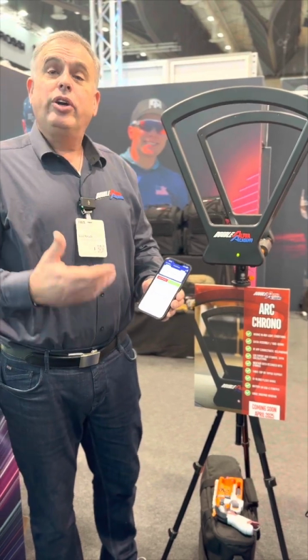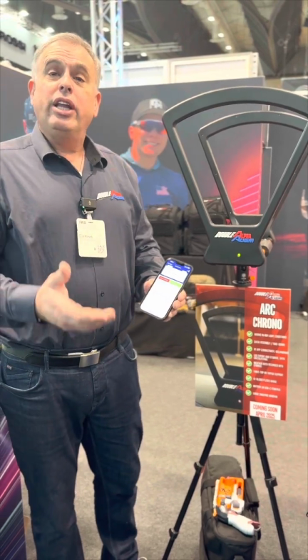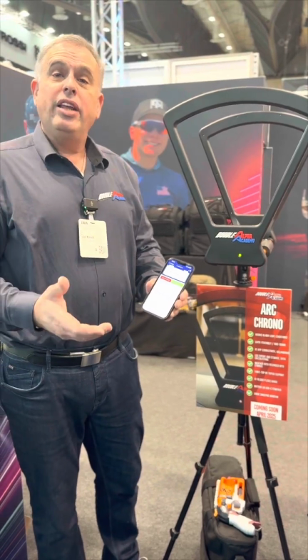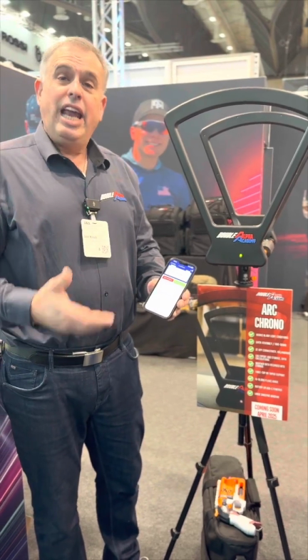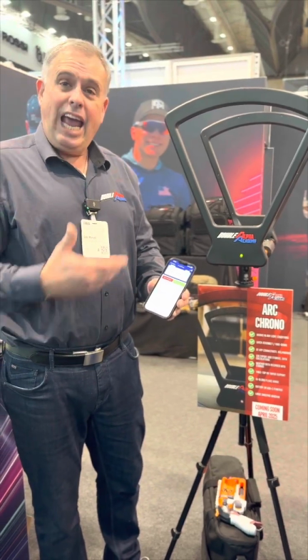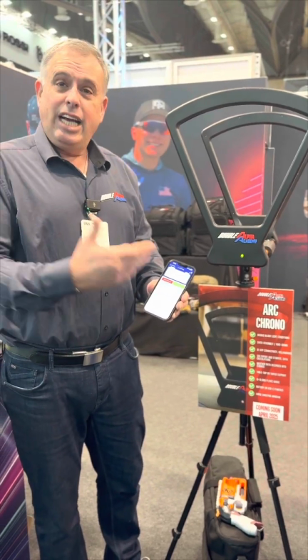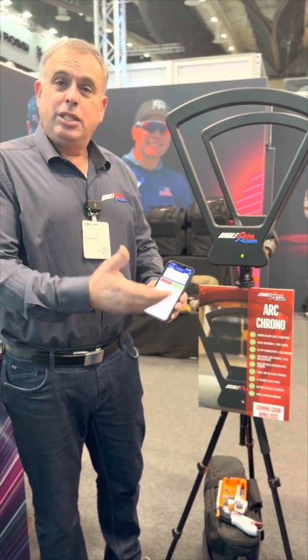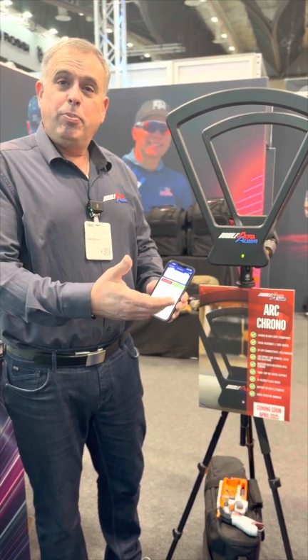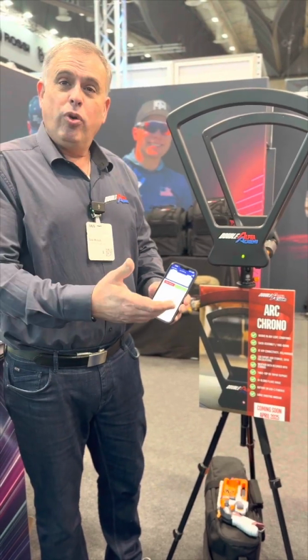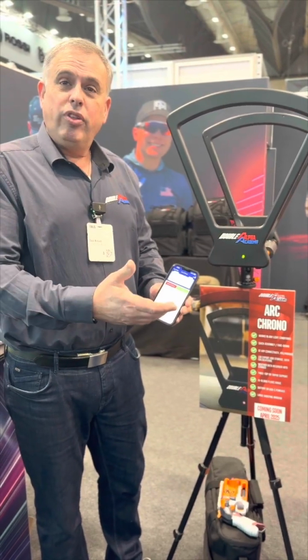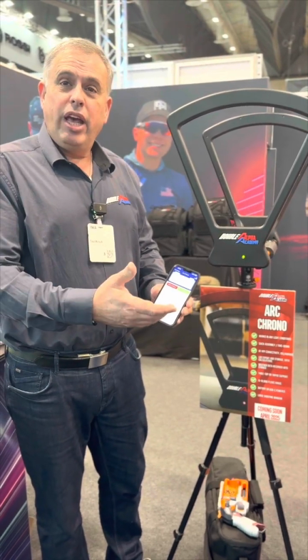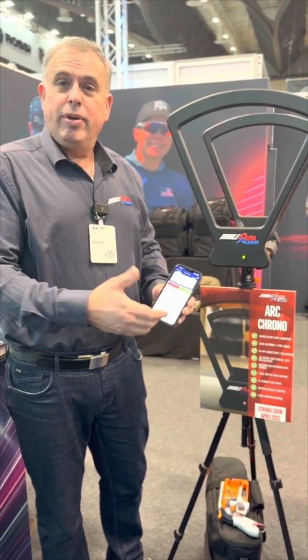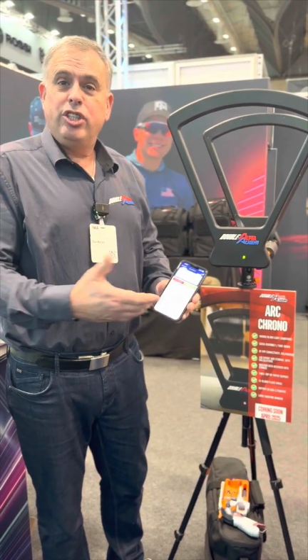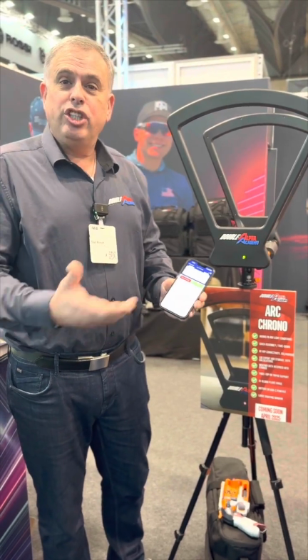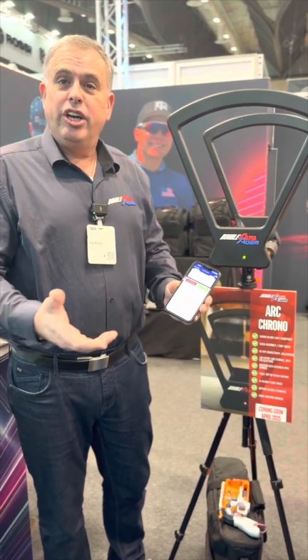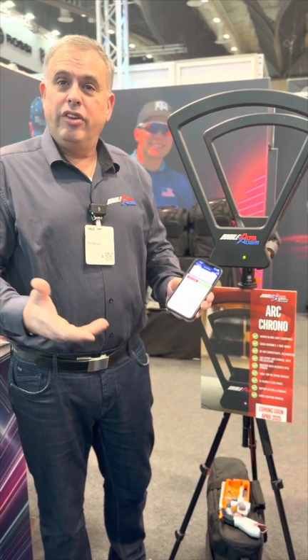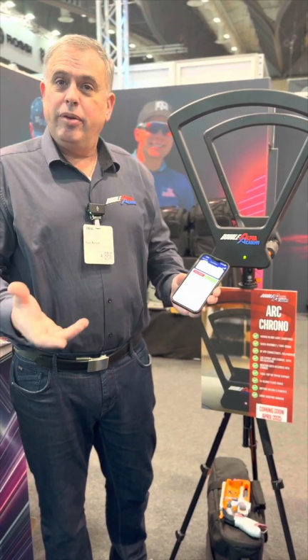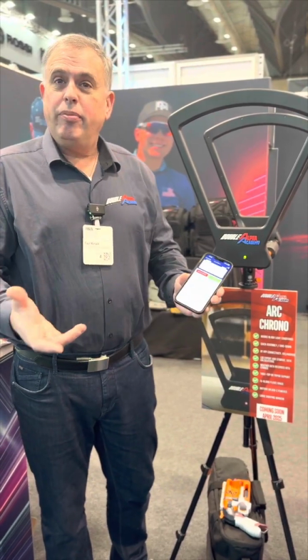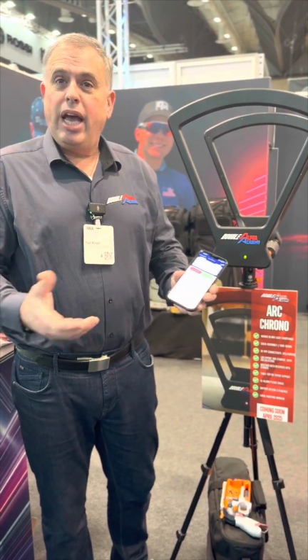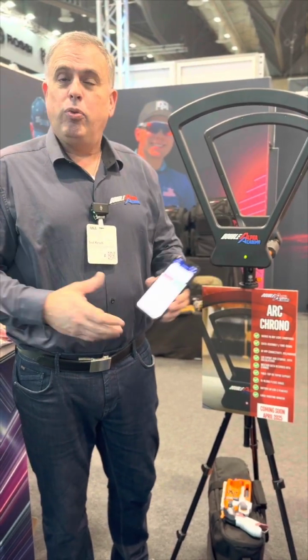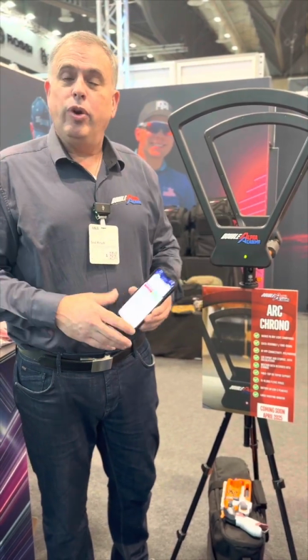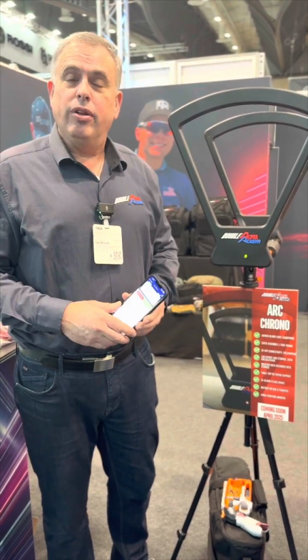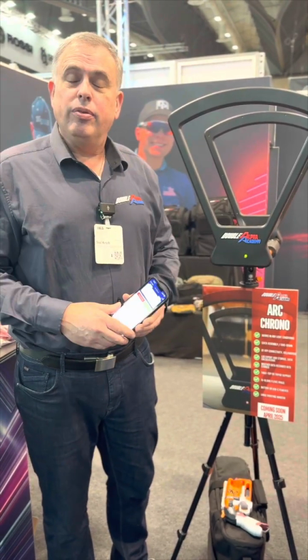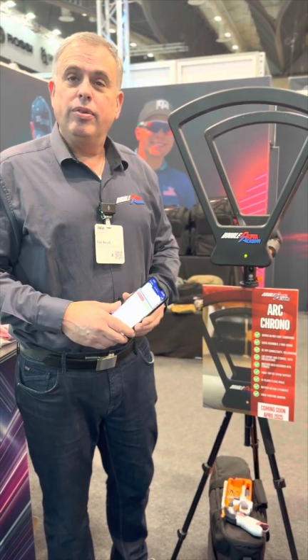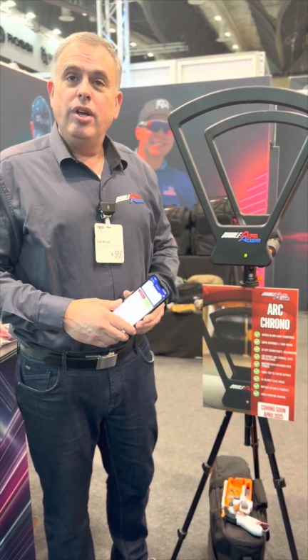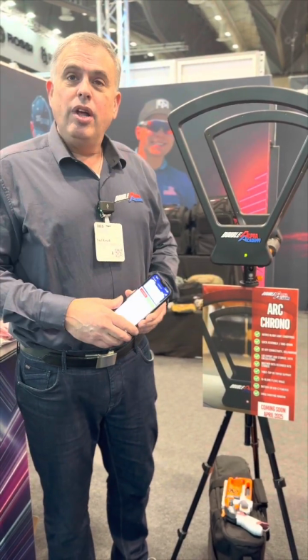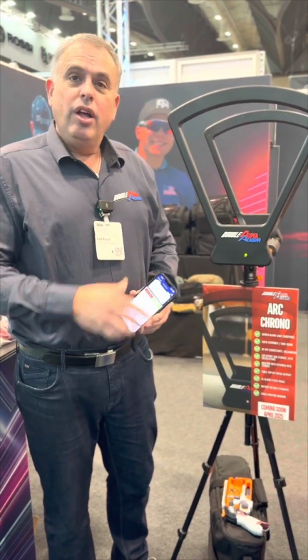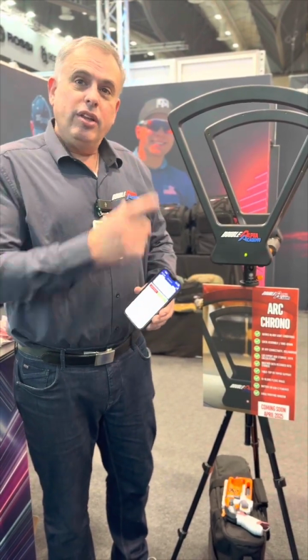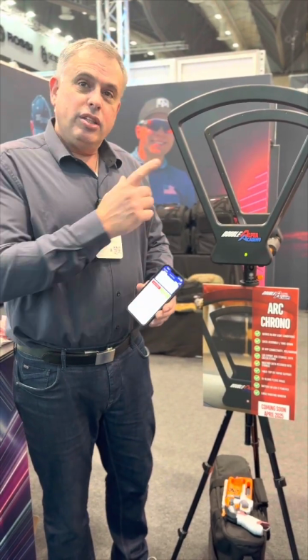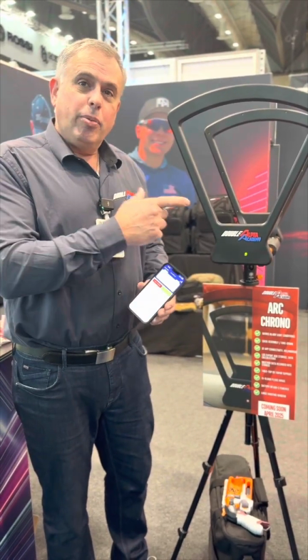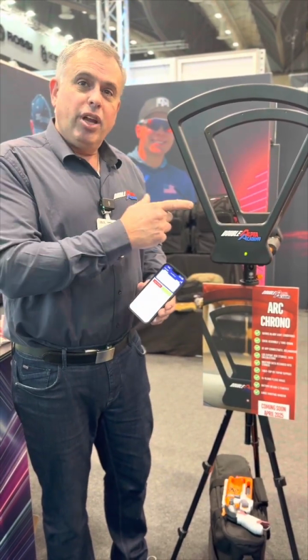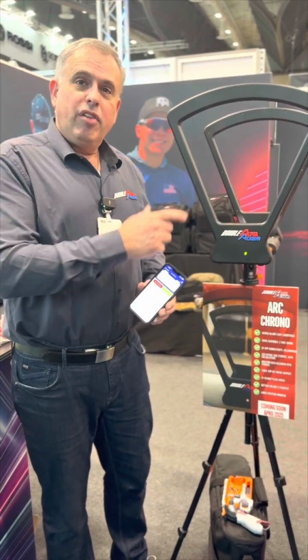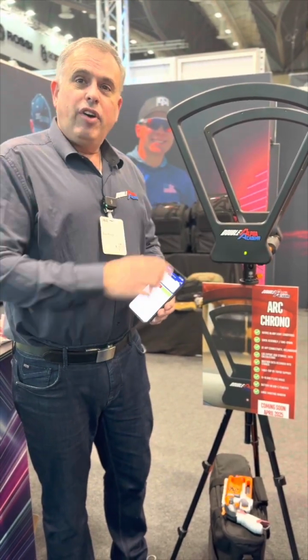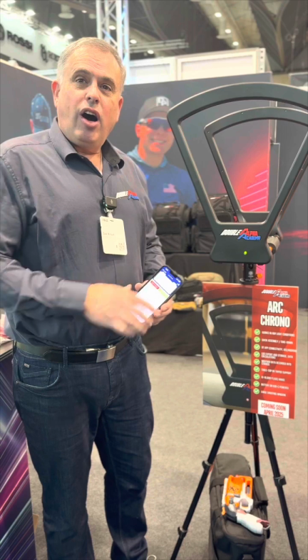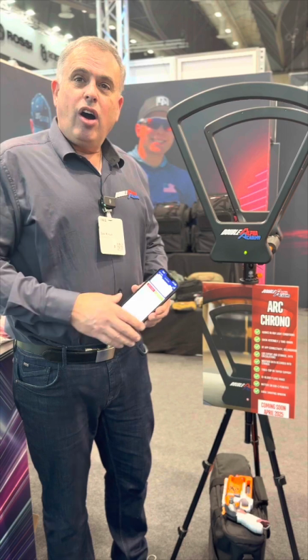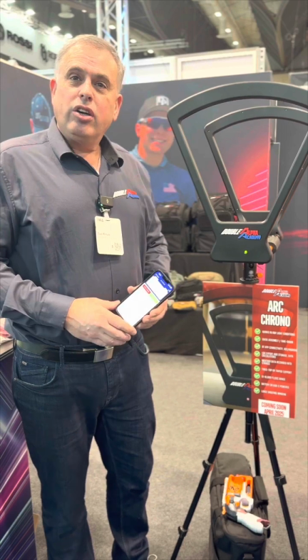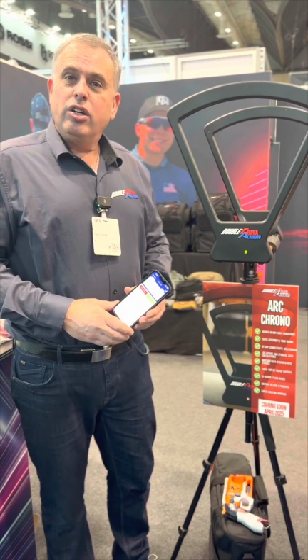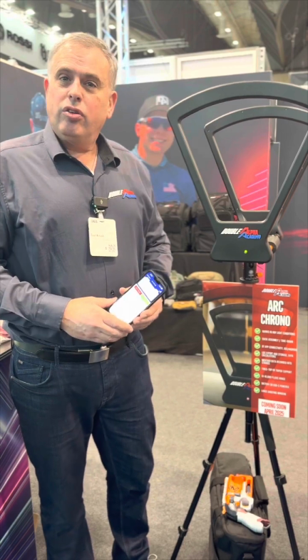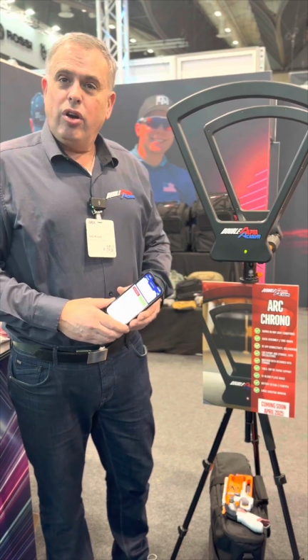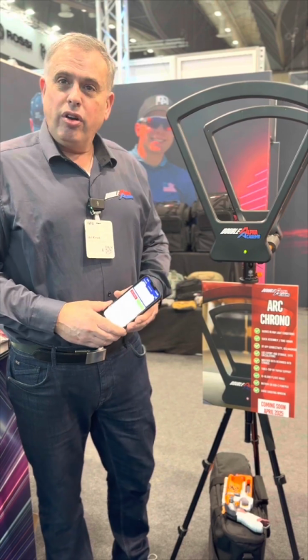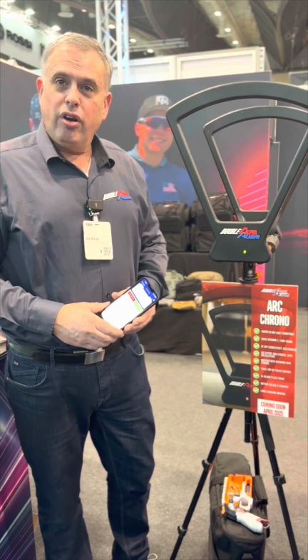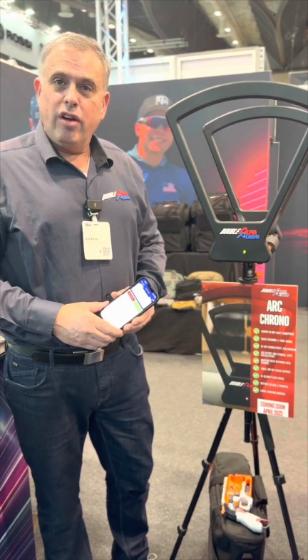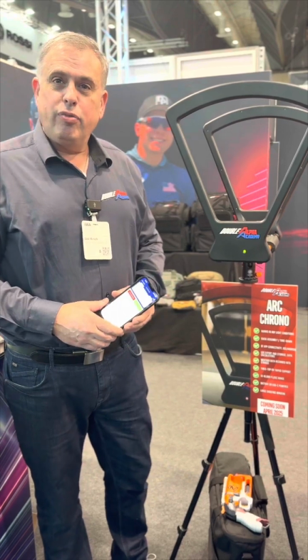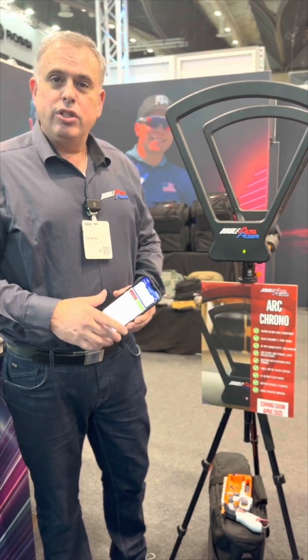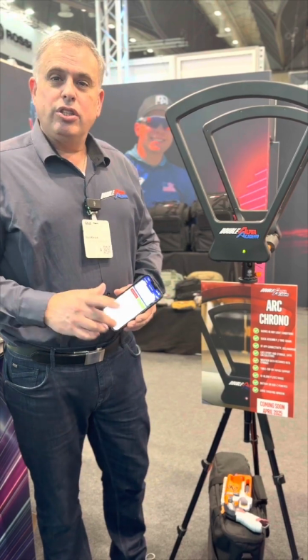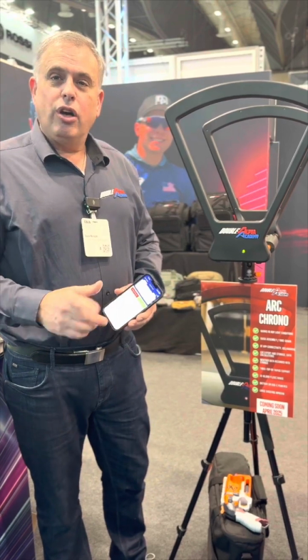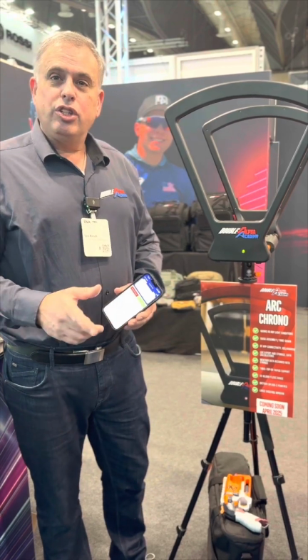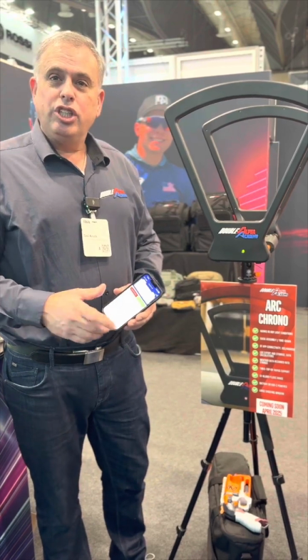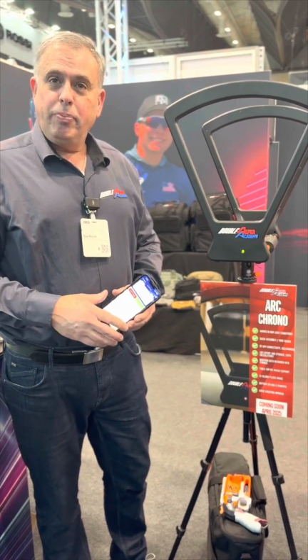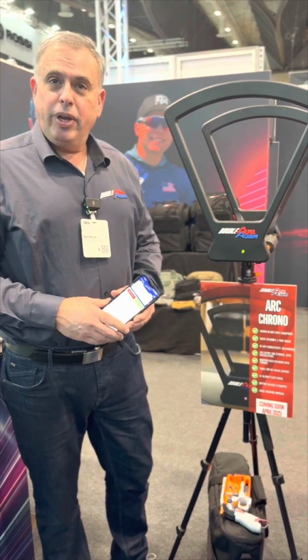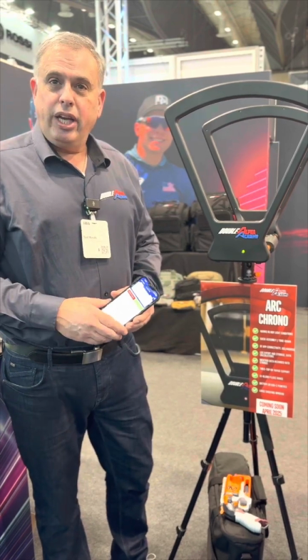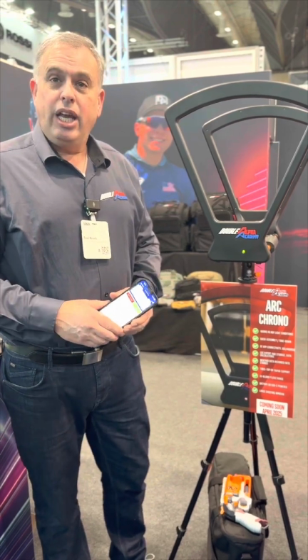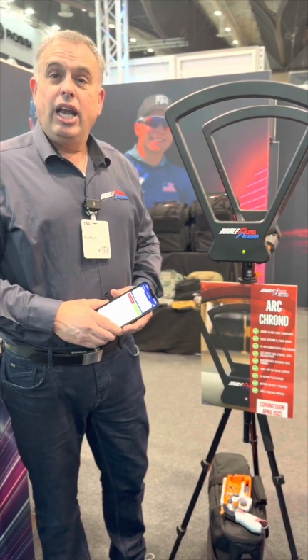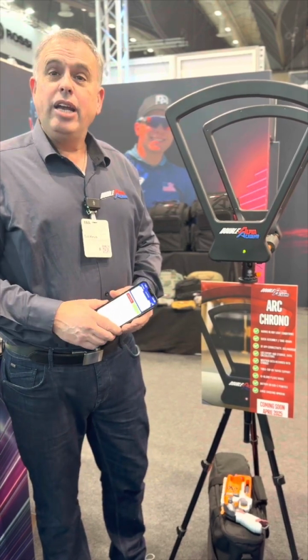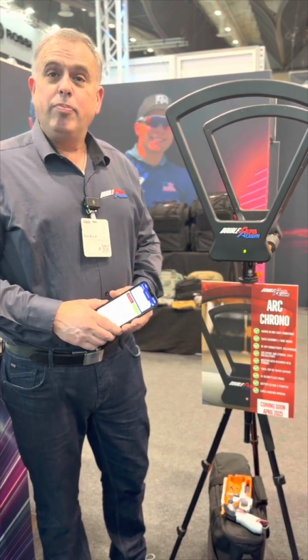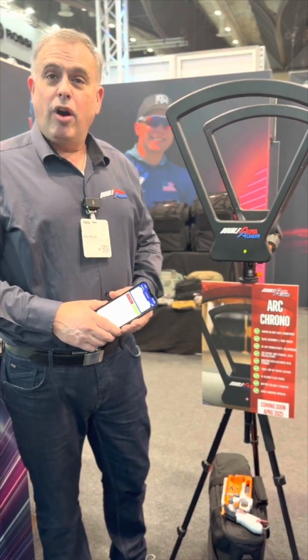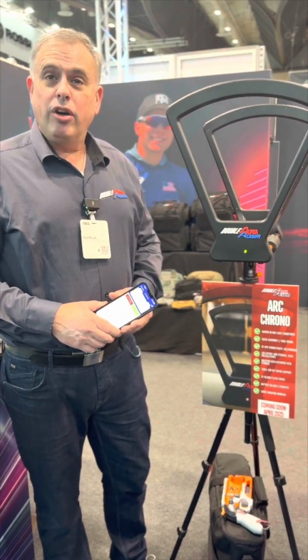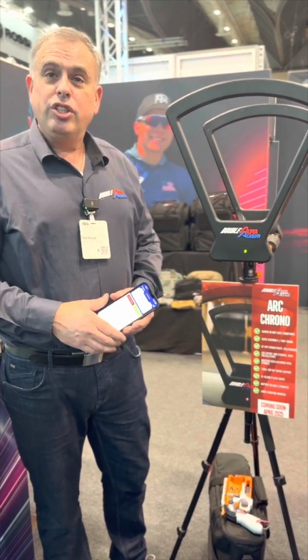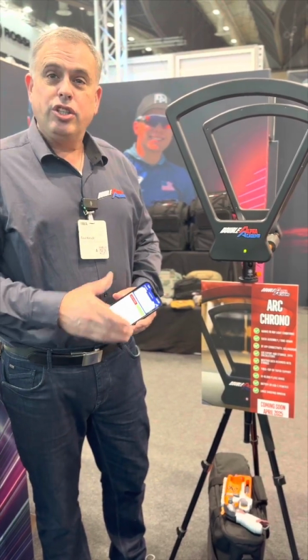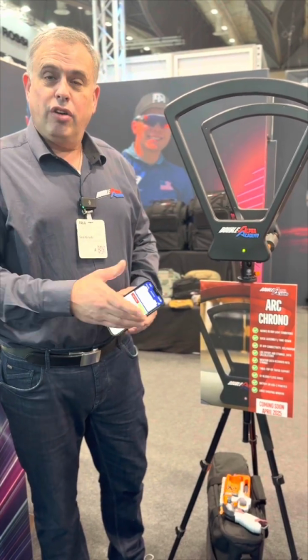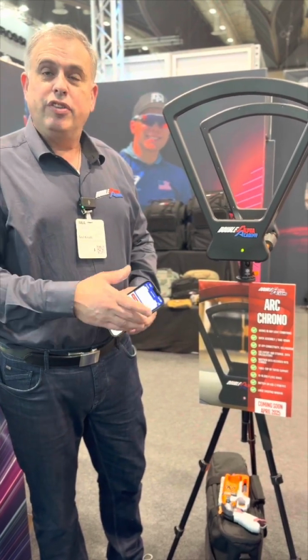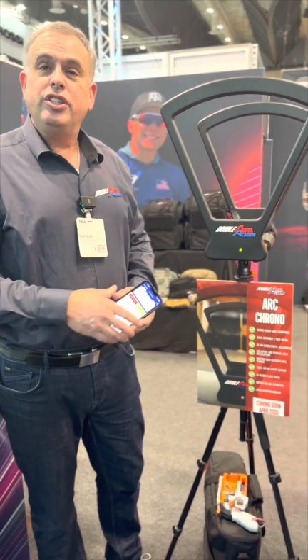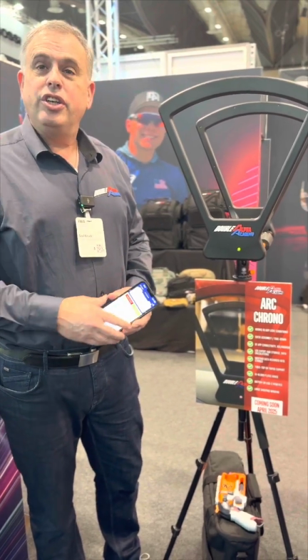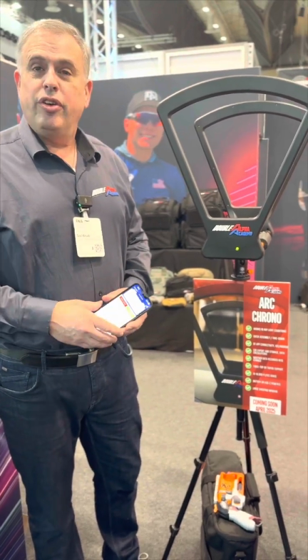You can then export and share the data at will. The Double Alpha Arc Chronograph will start shipping in late March of this year.